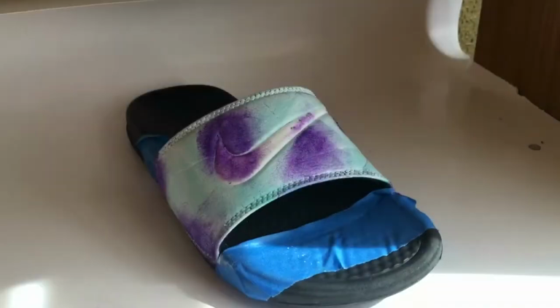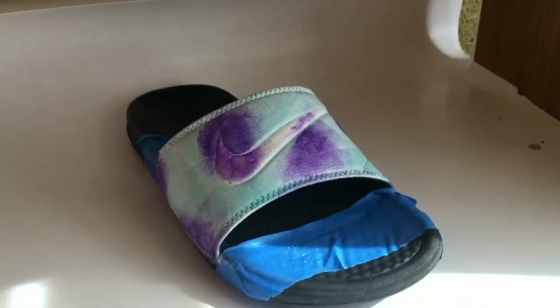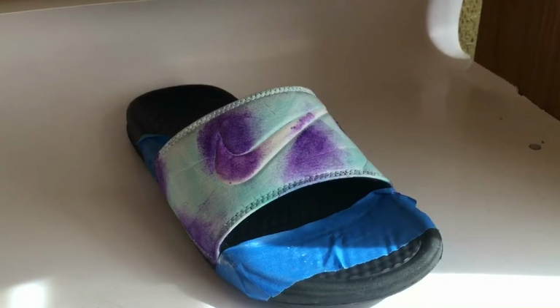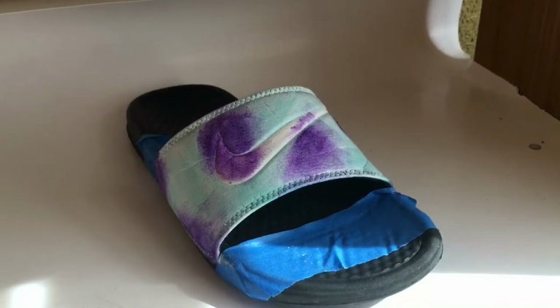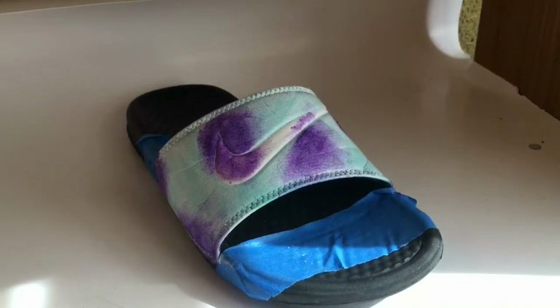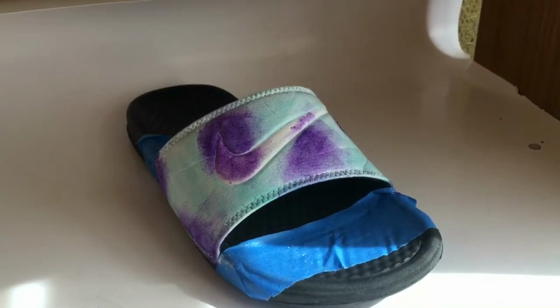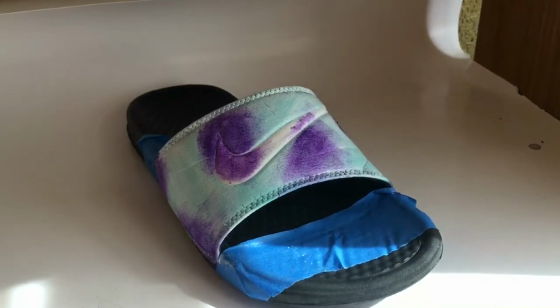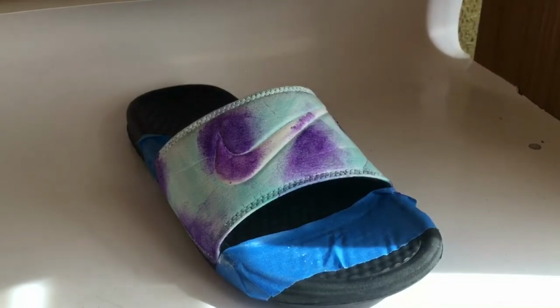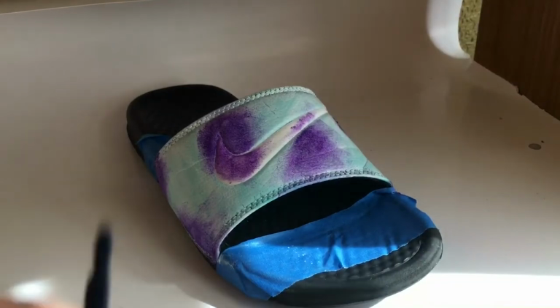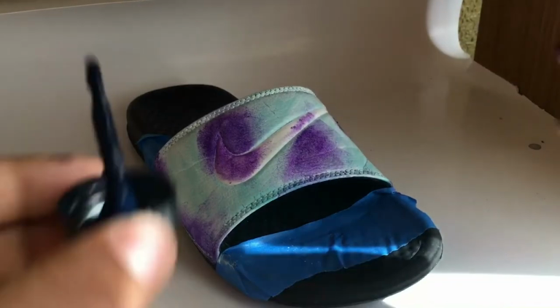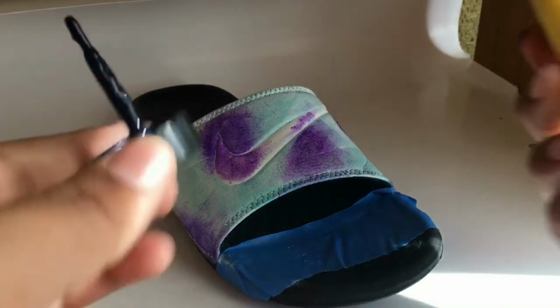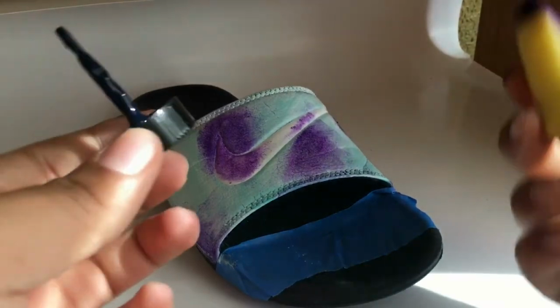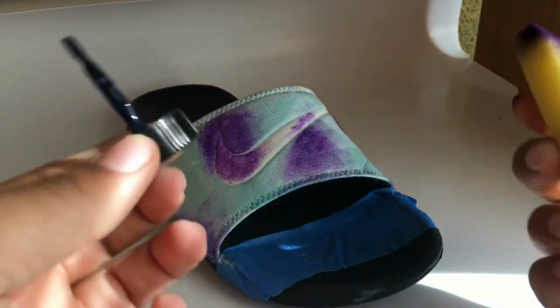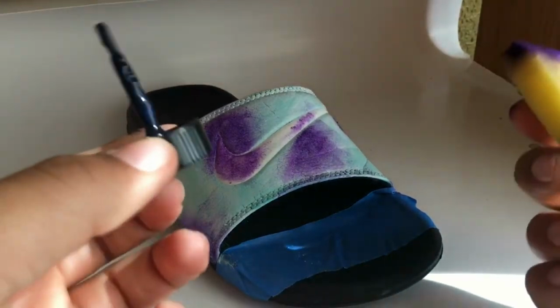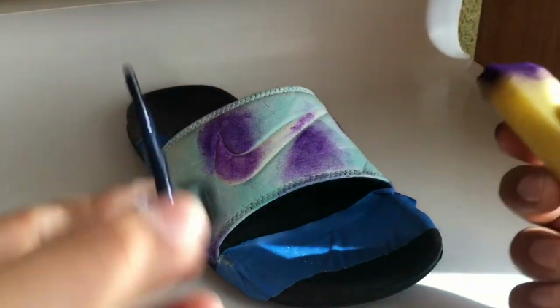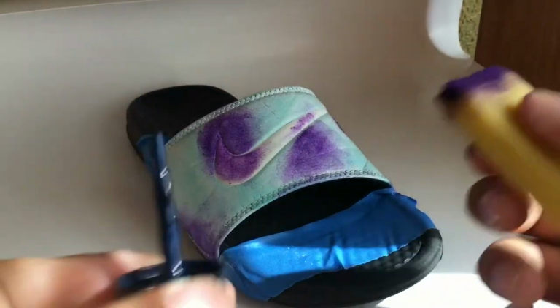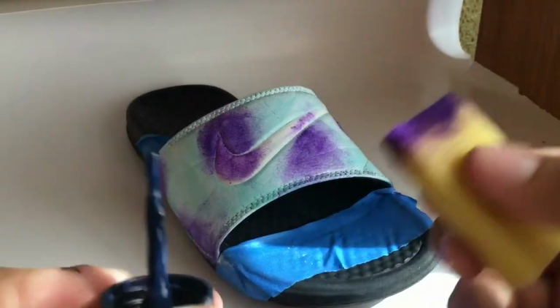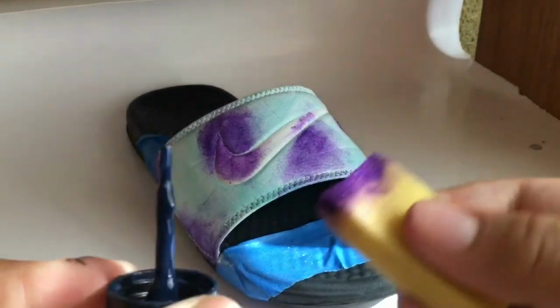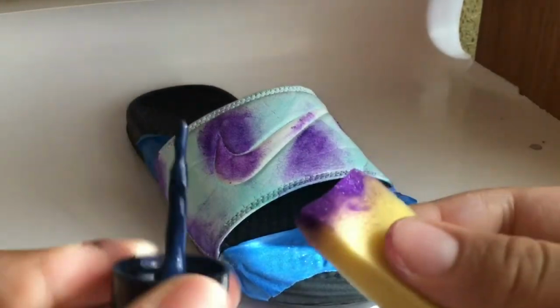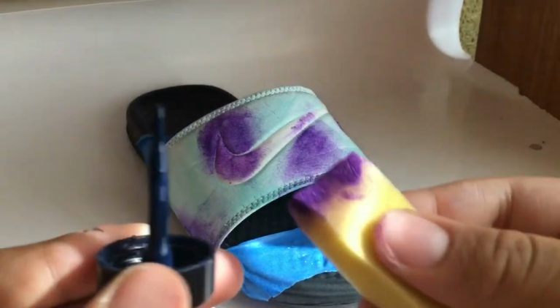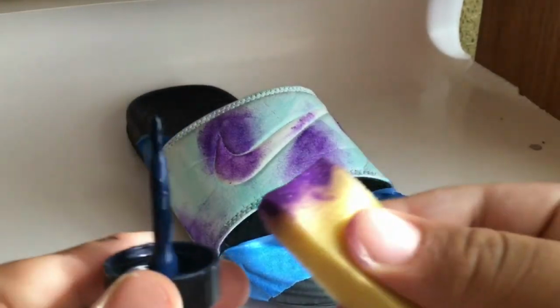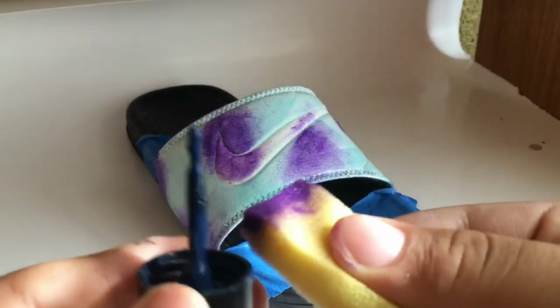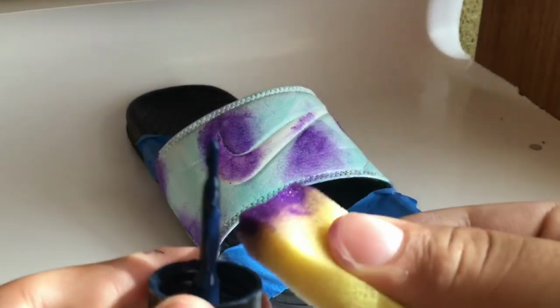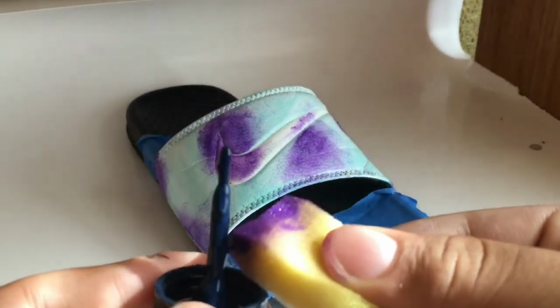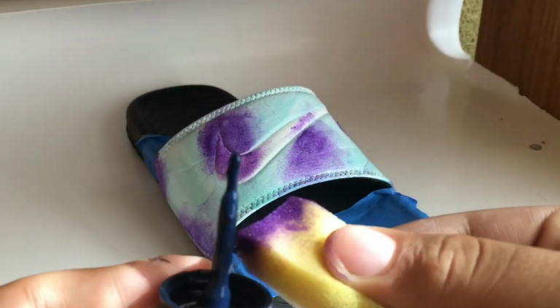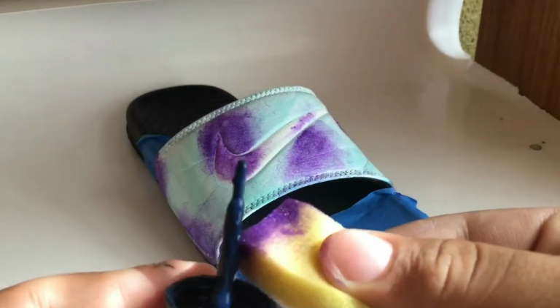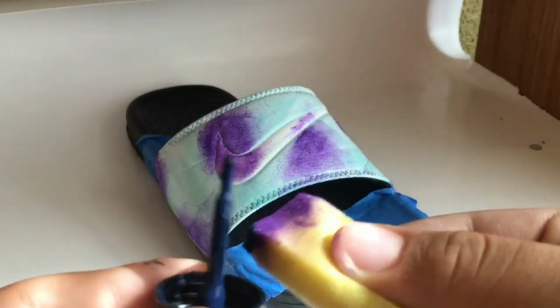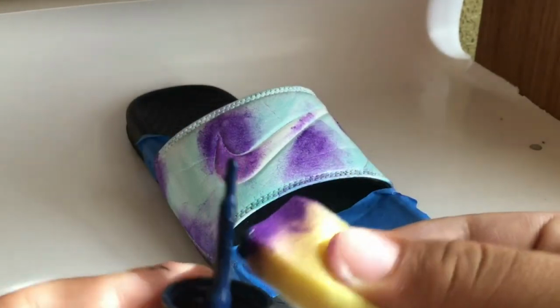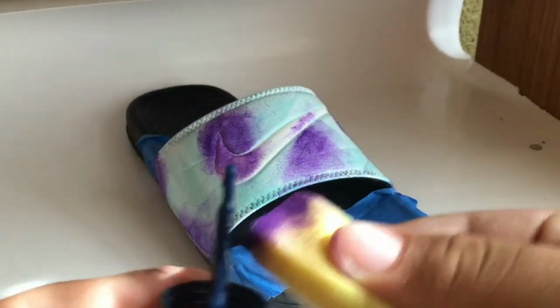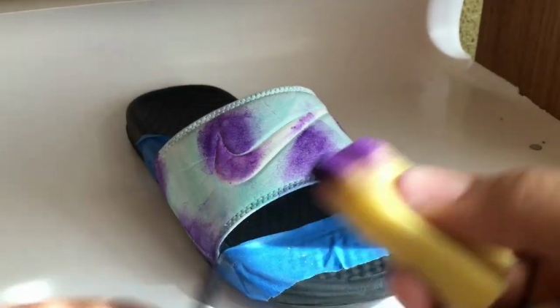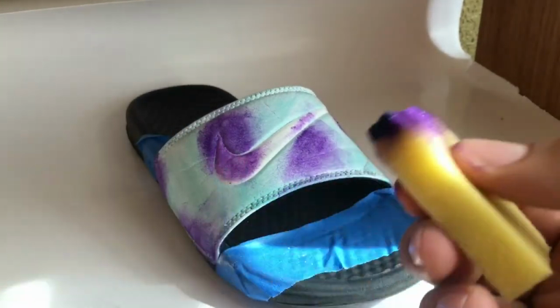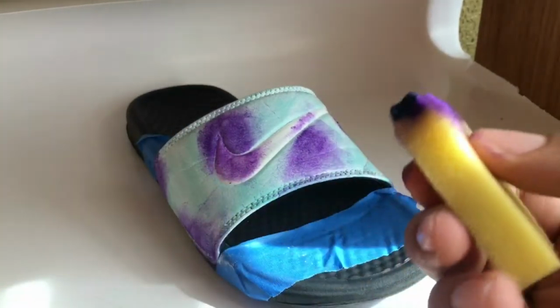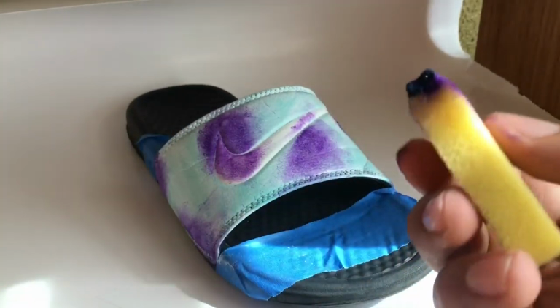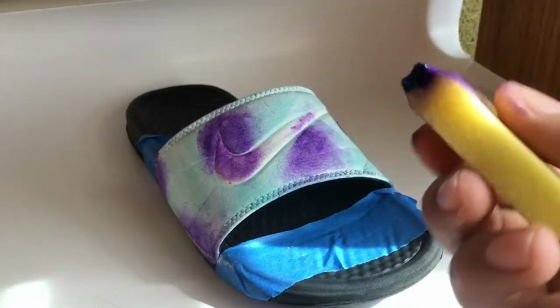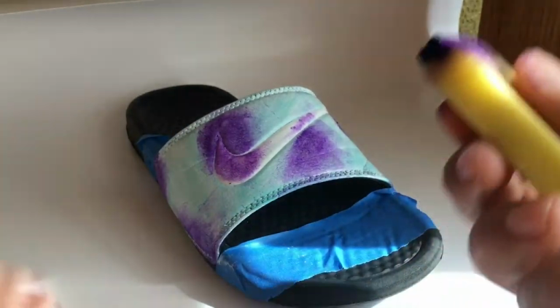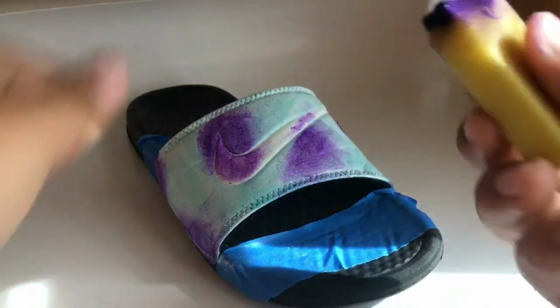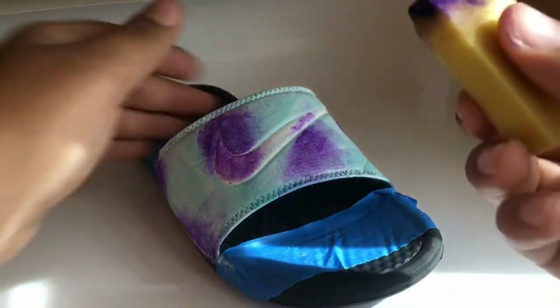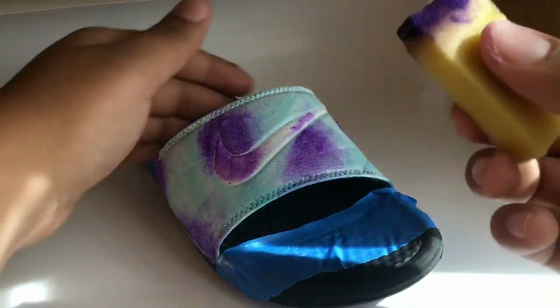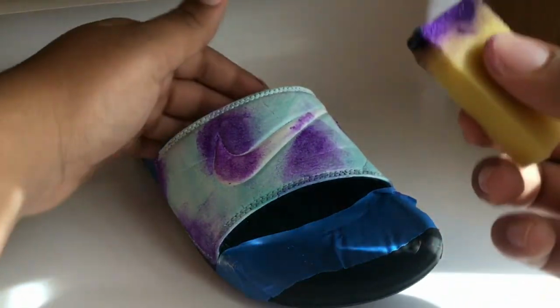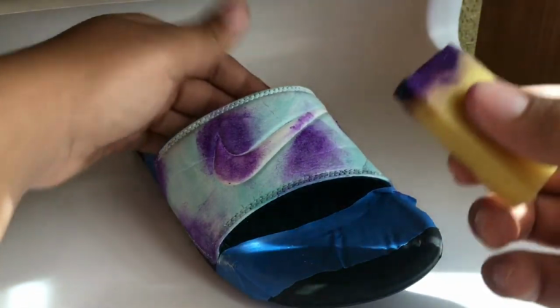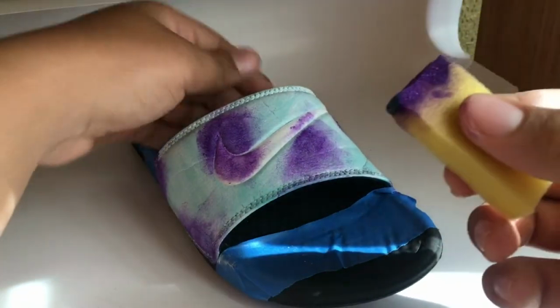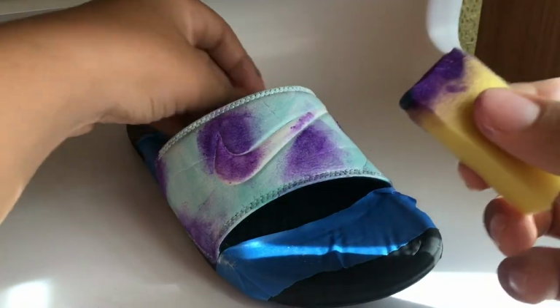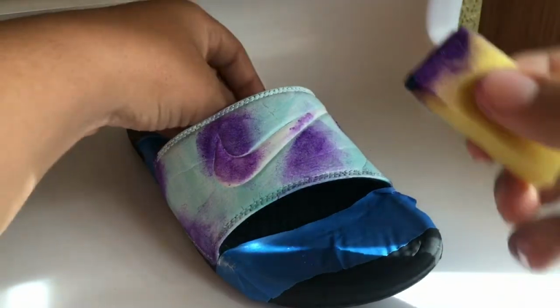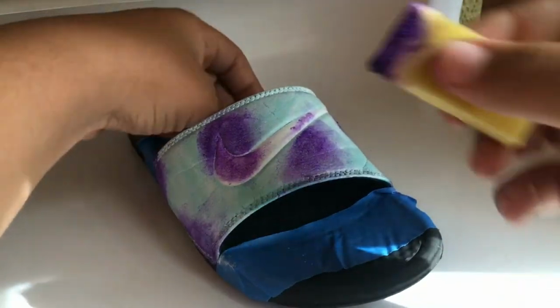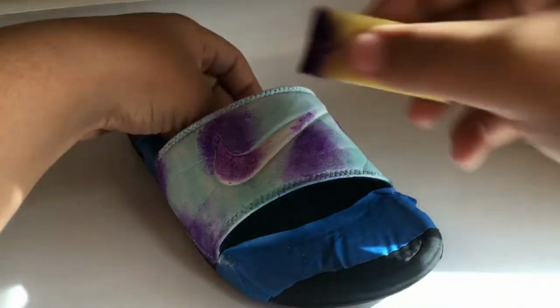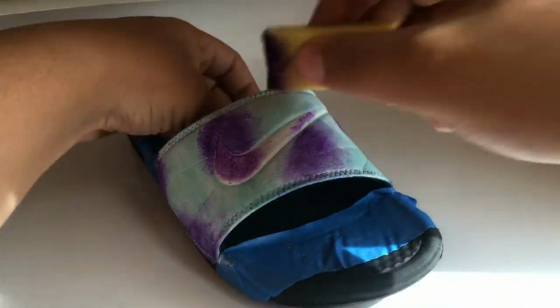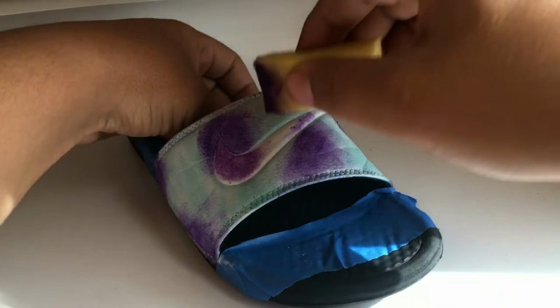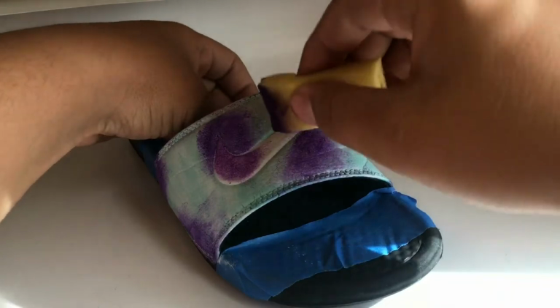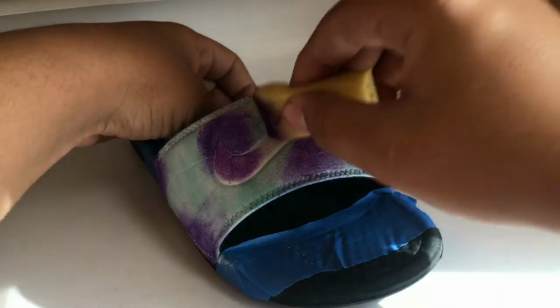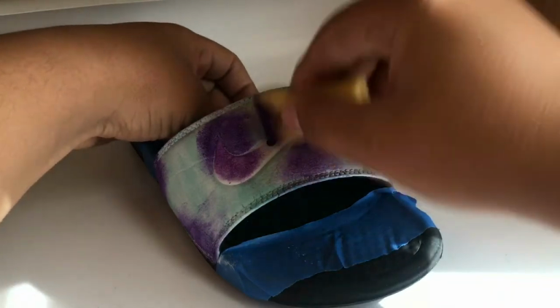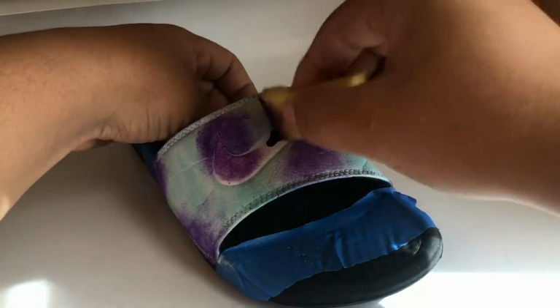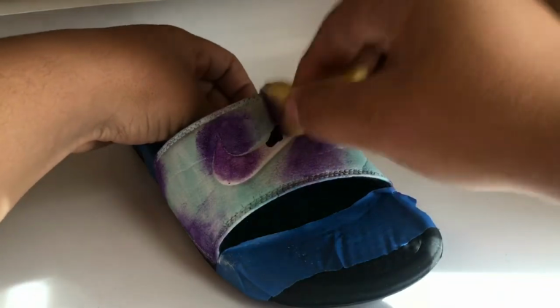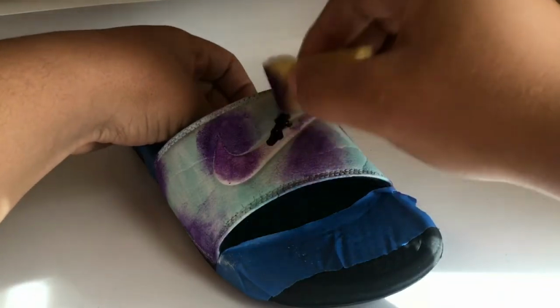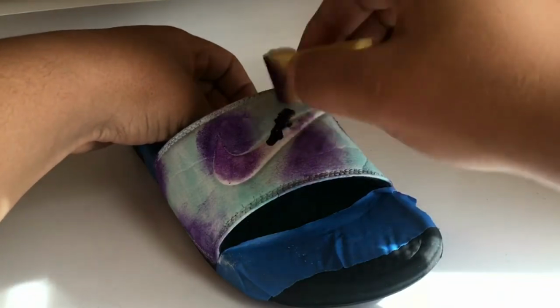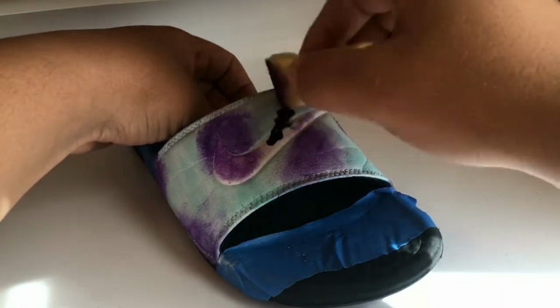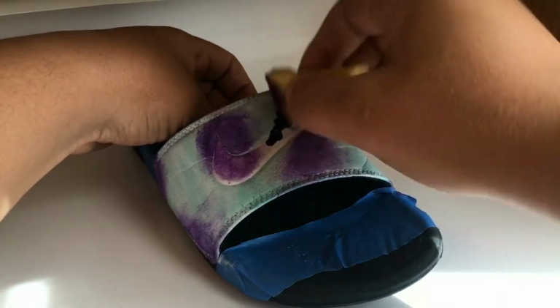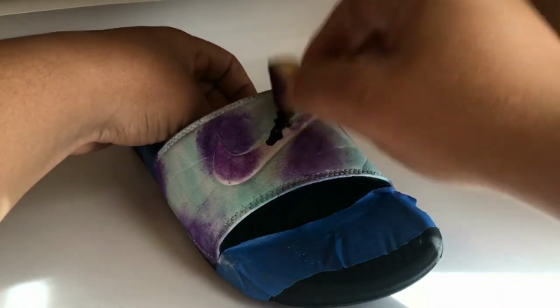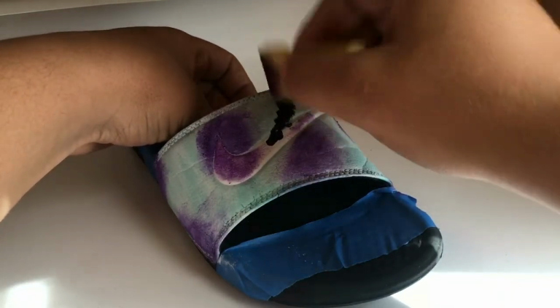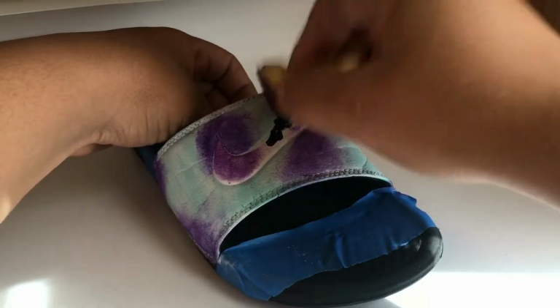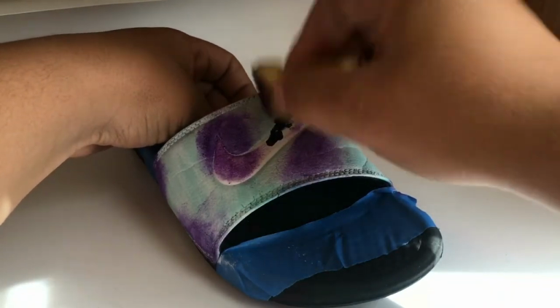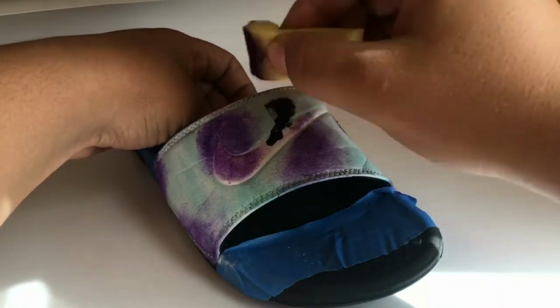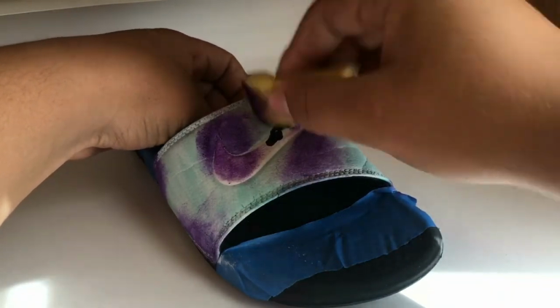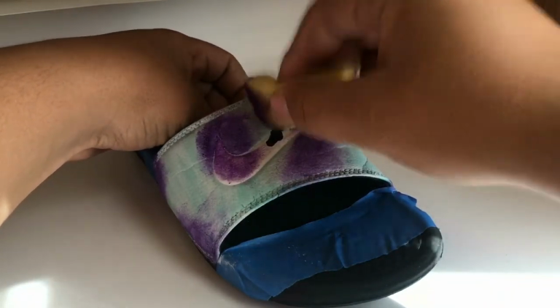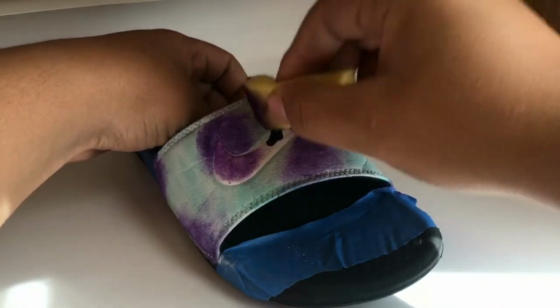Now that you have the purple down, you want to grab your navy blue and do the same thing — just put it in between the purple, just like that.